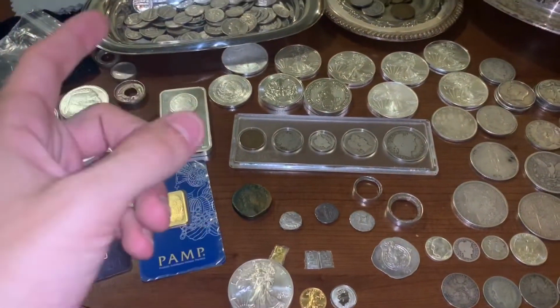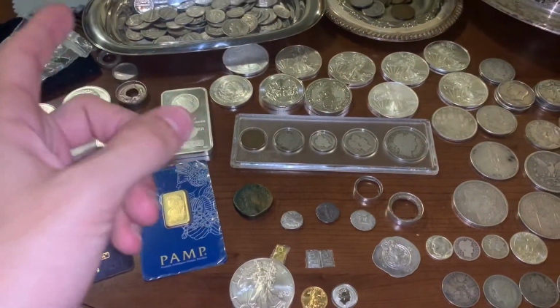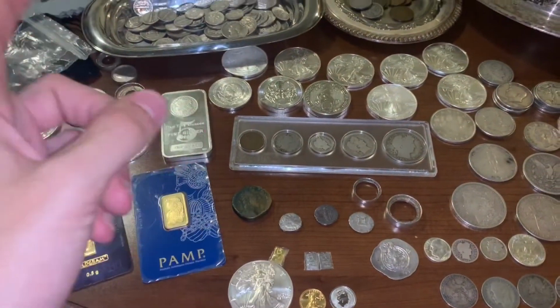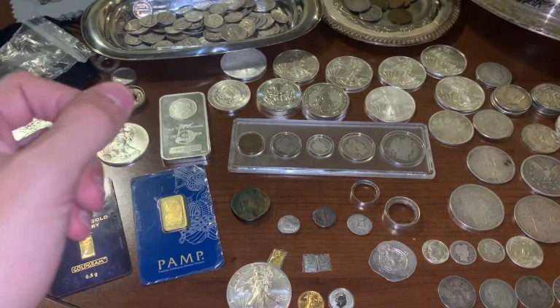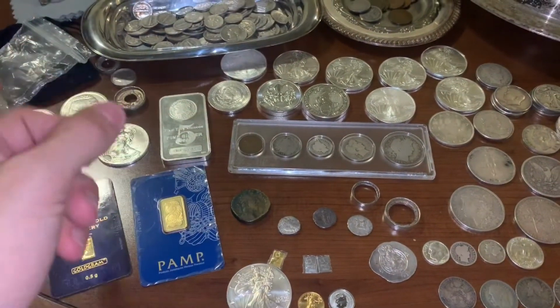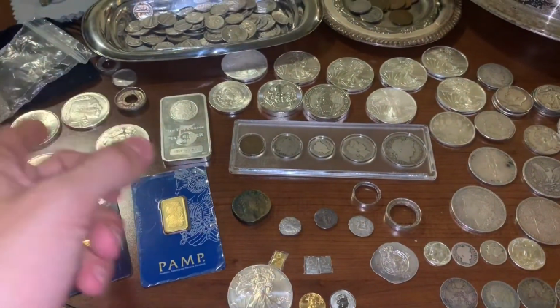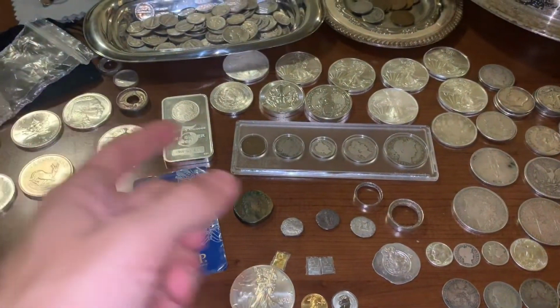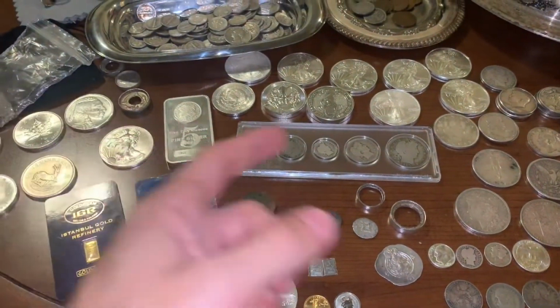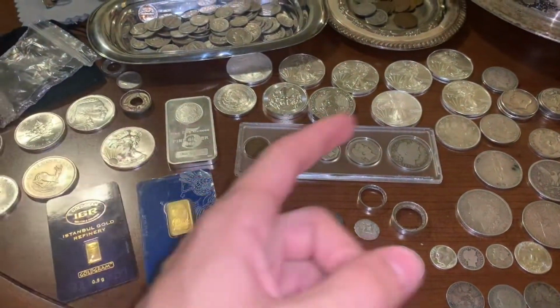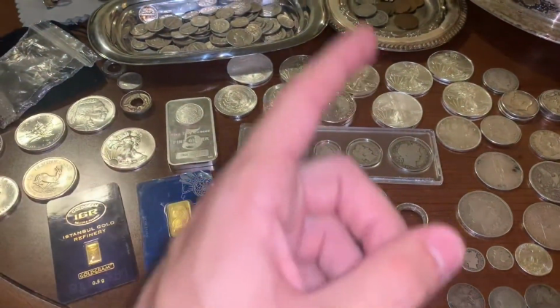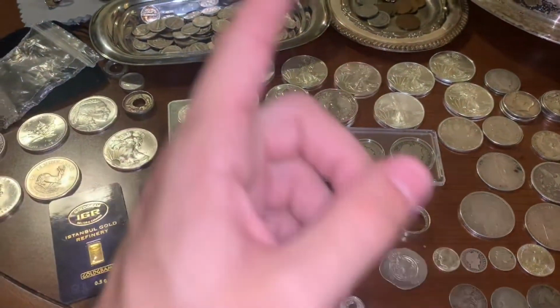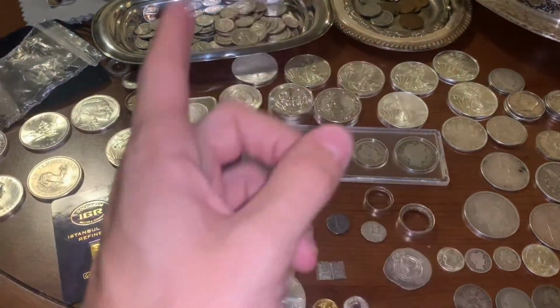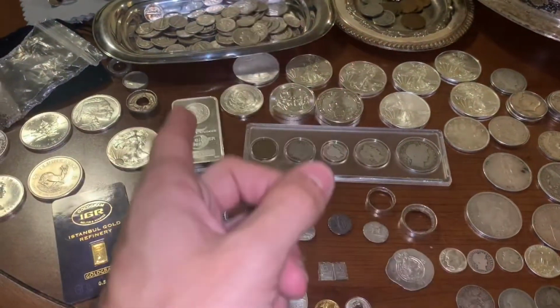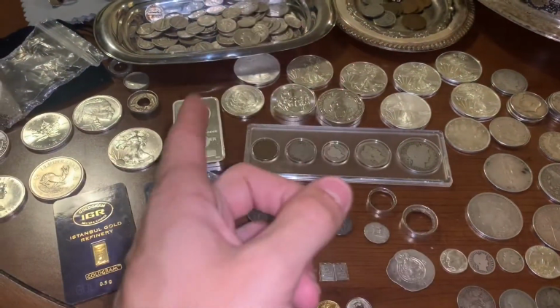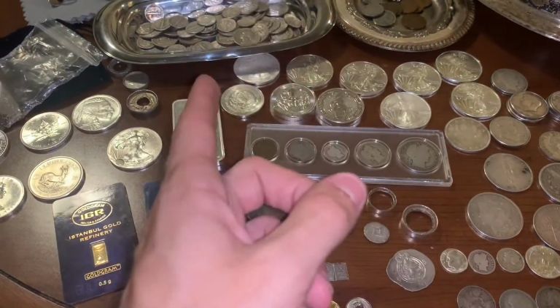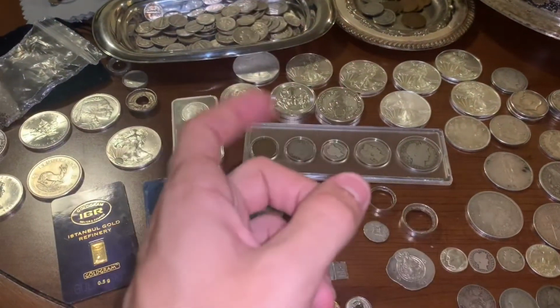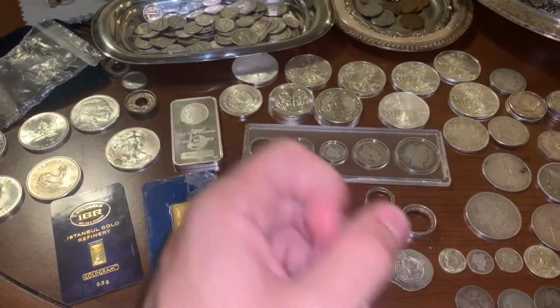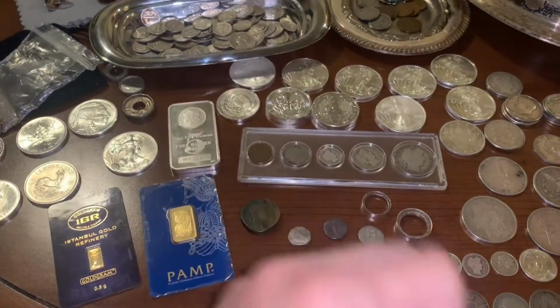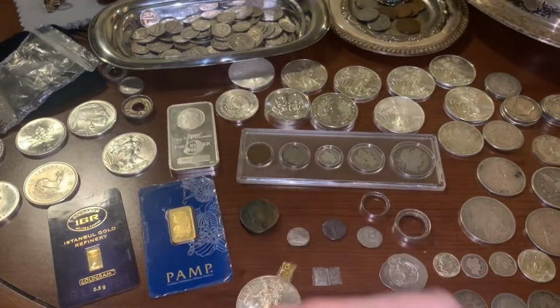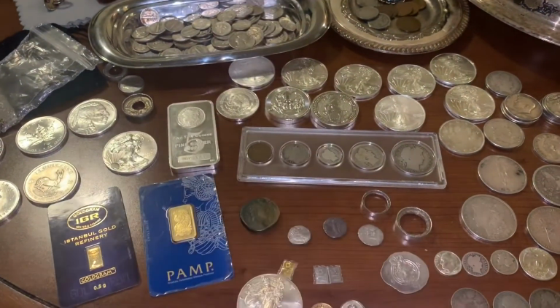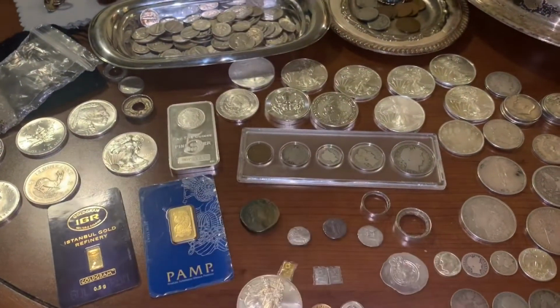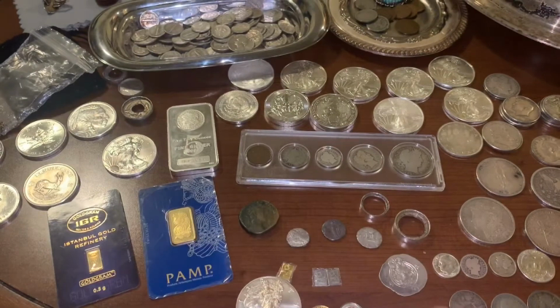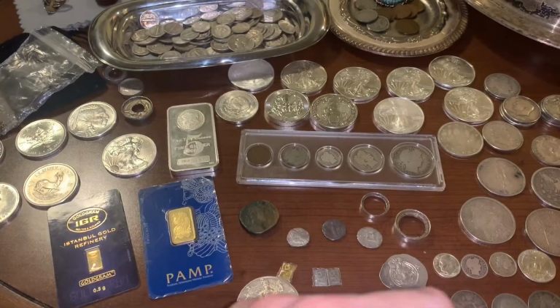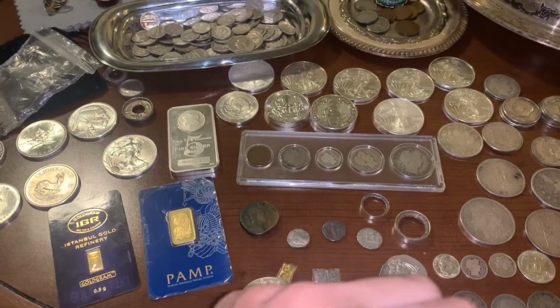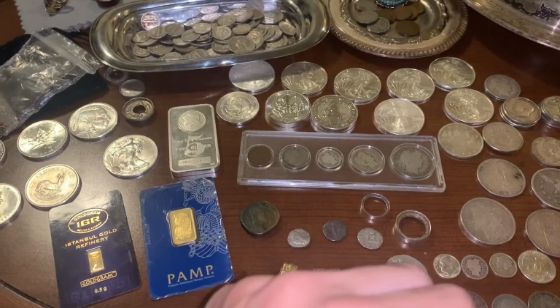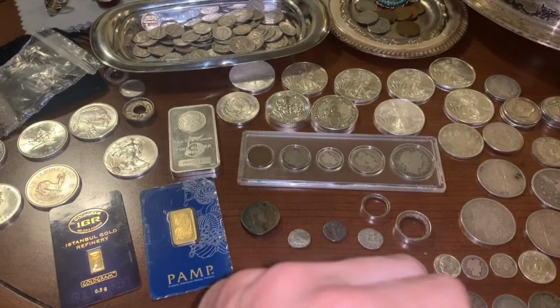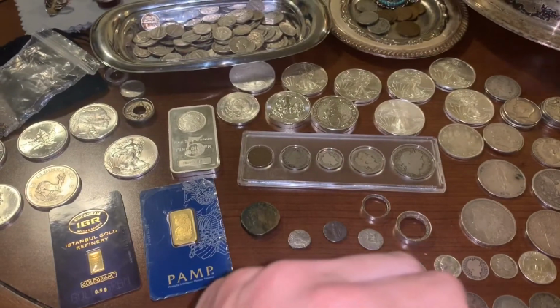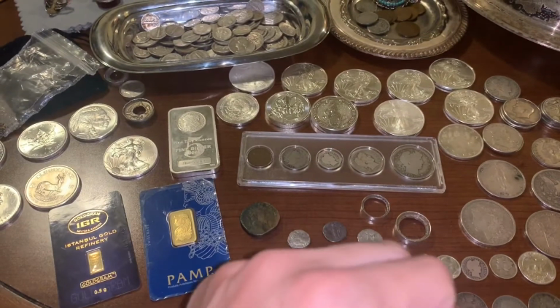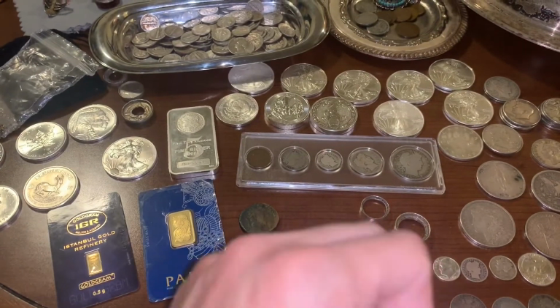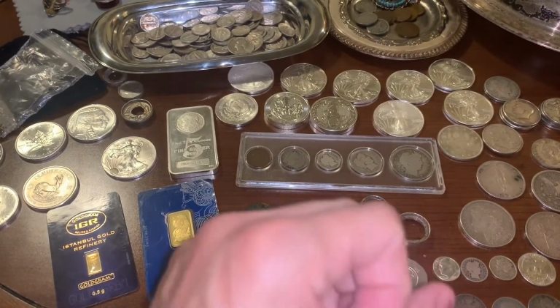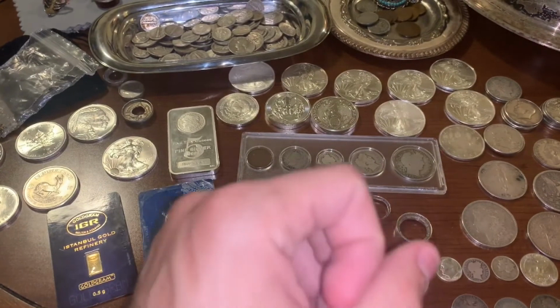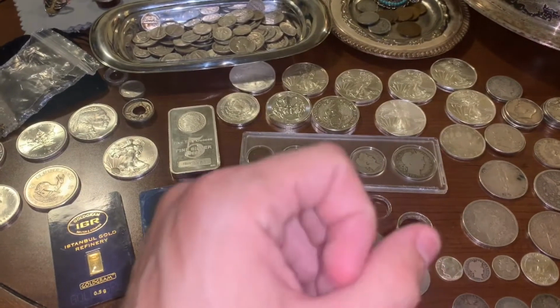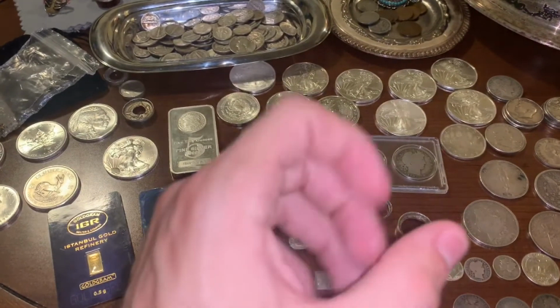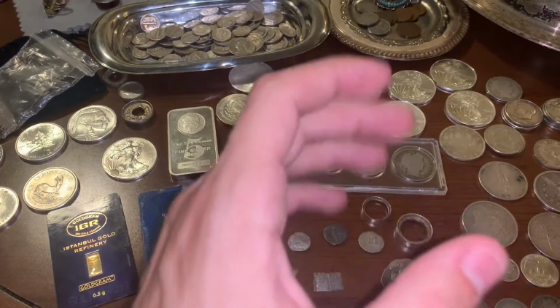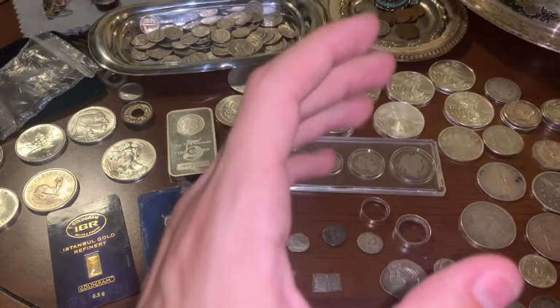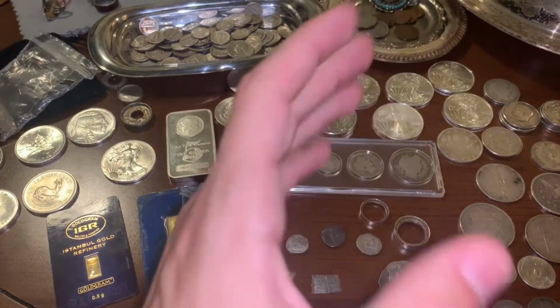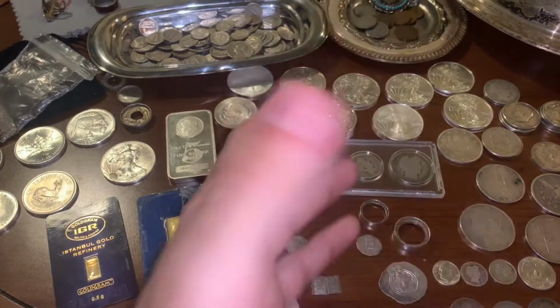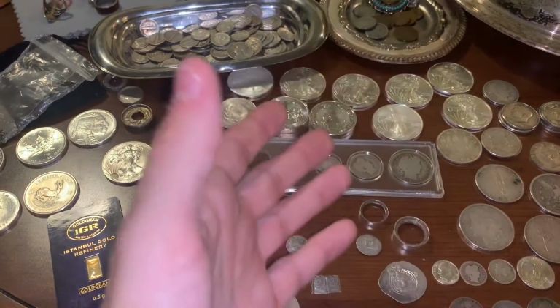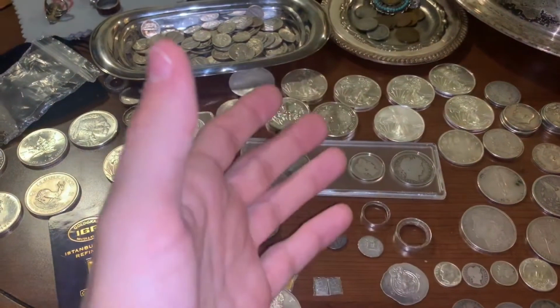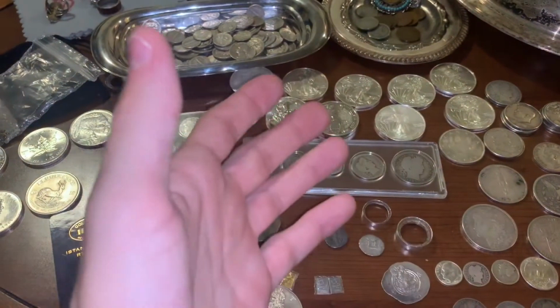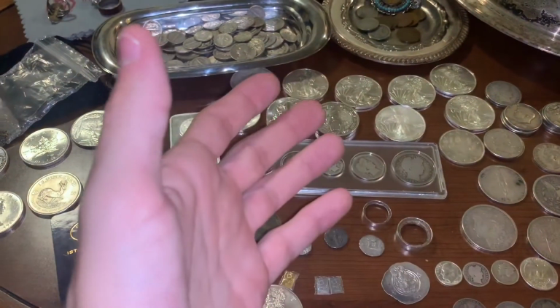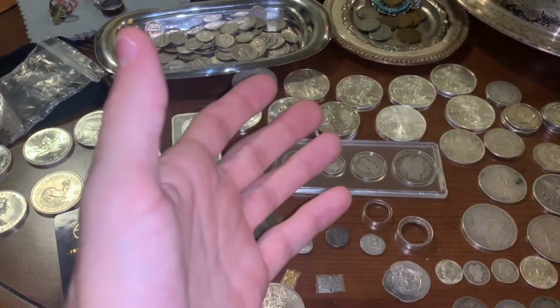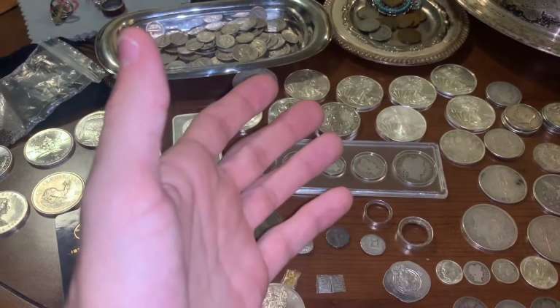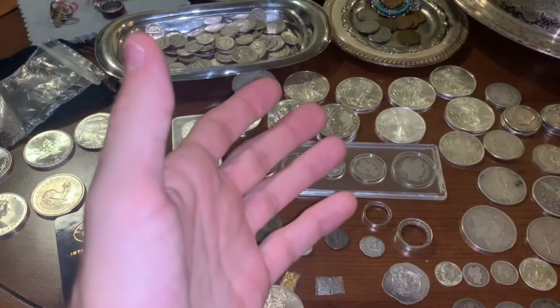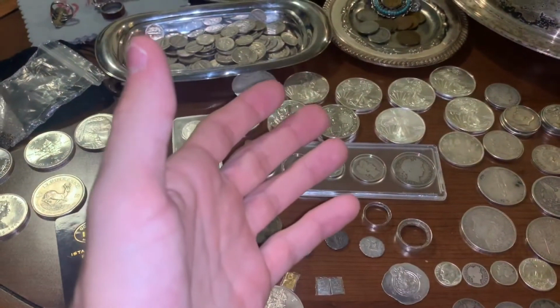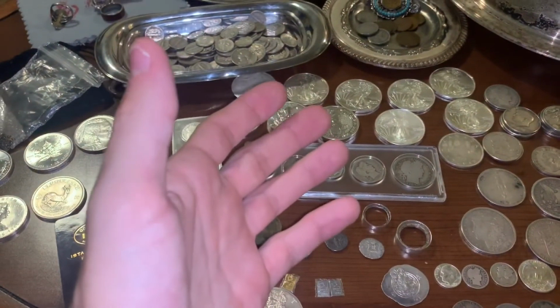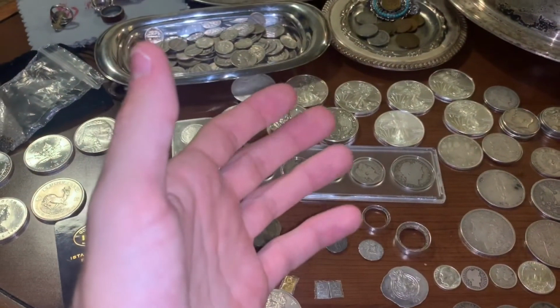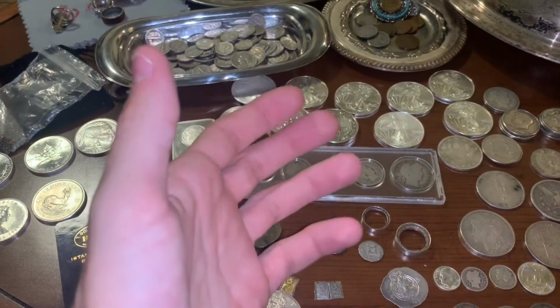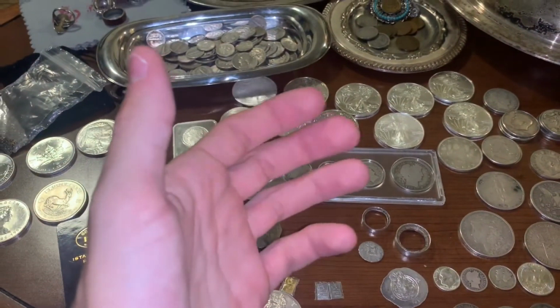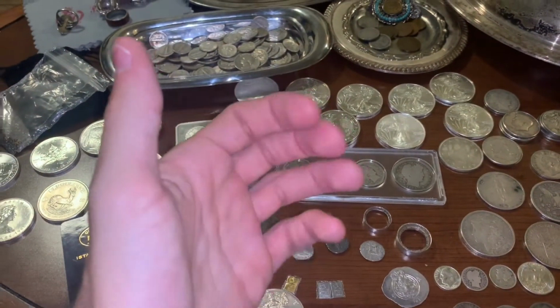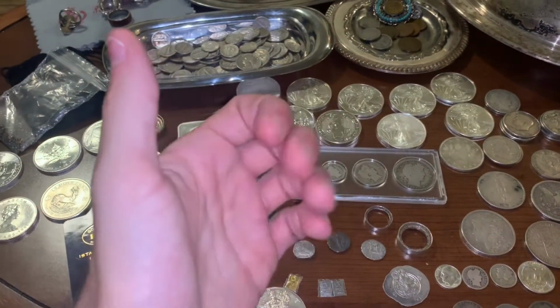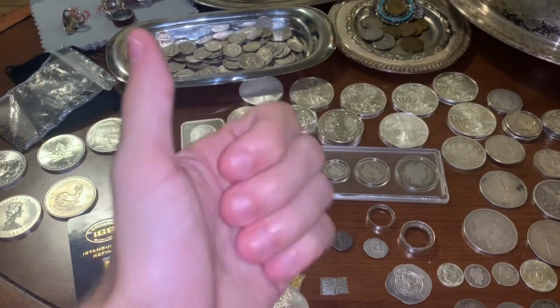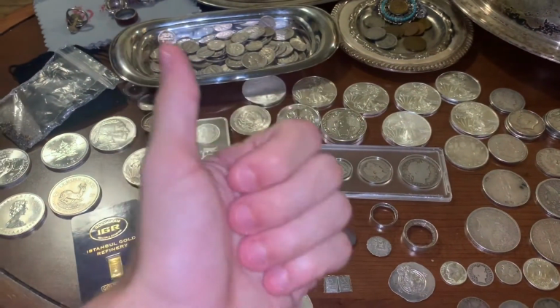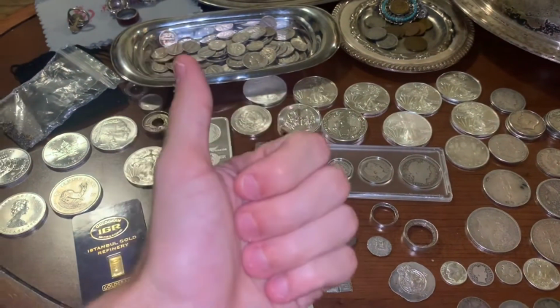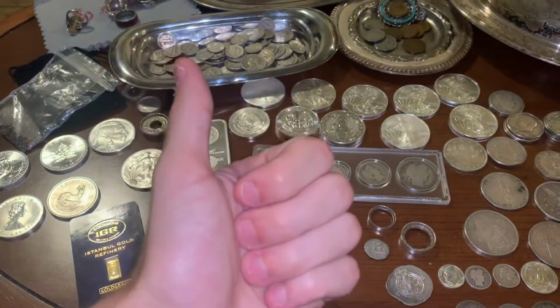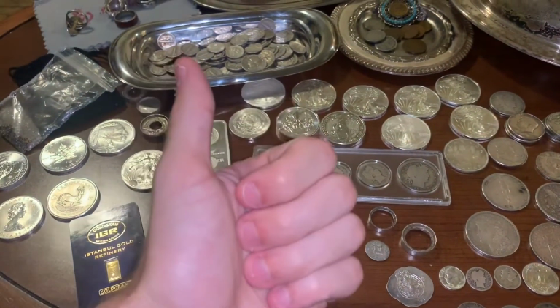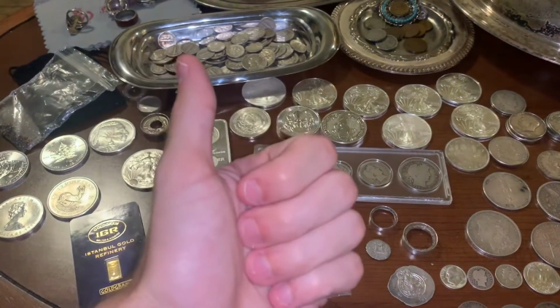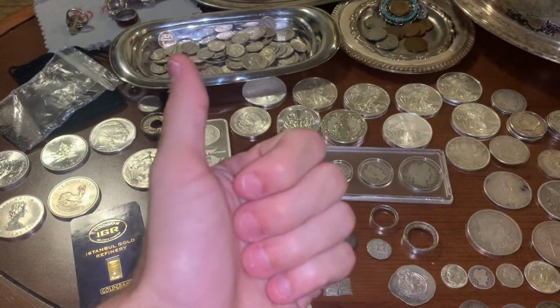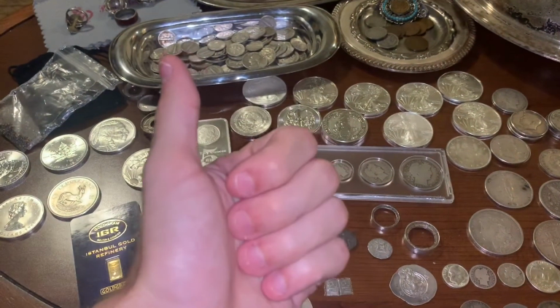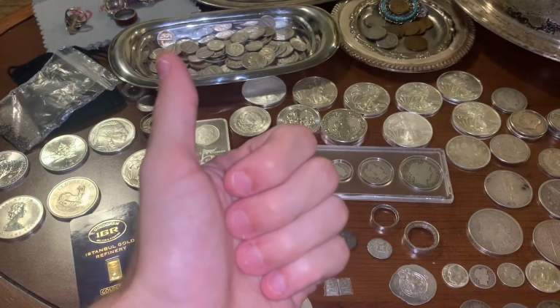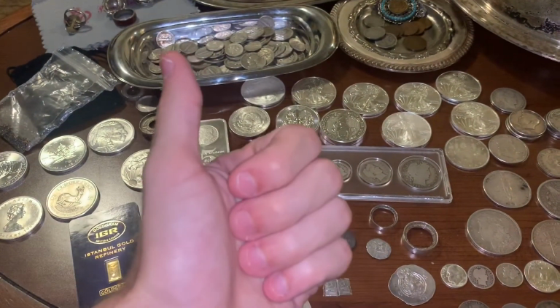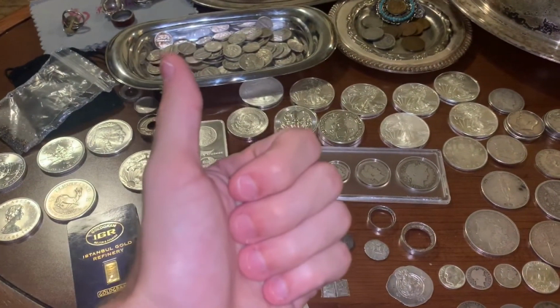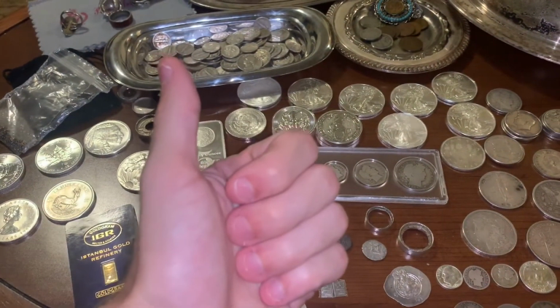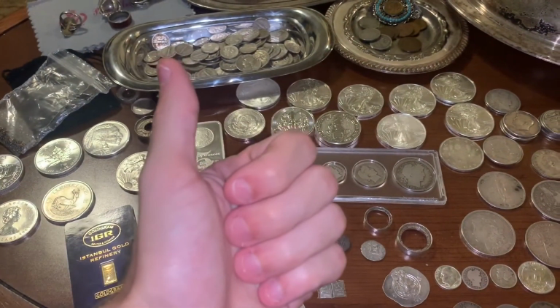I thought I'd show you guys this. This is going to get edited into the other videos, and I hope you guys really enjoy it. I'll show you guys the next coin shop.